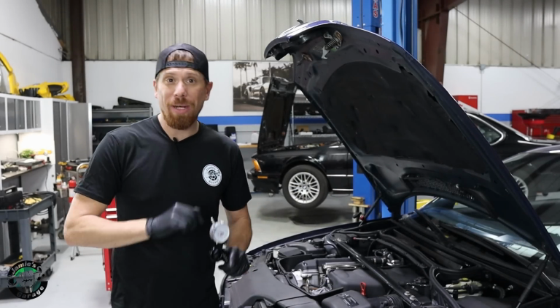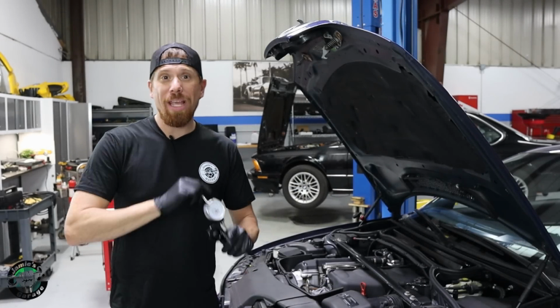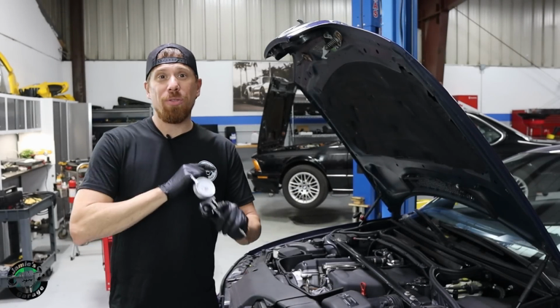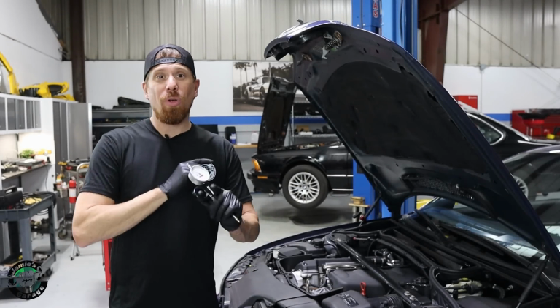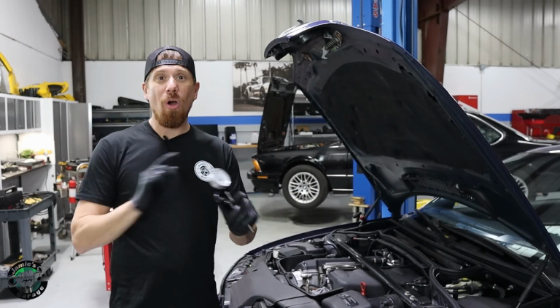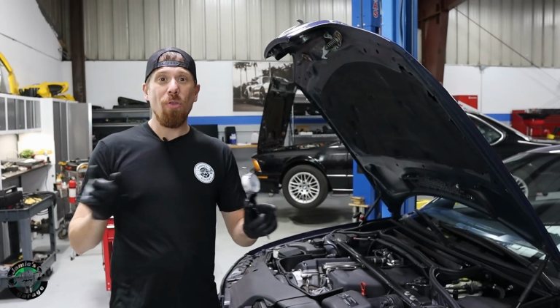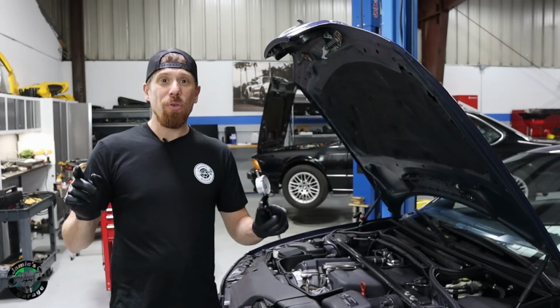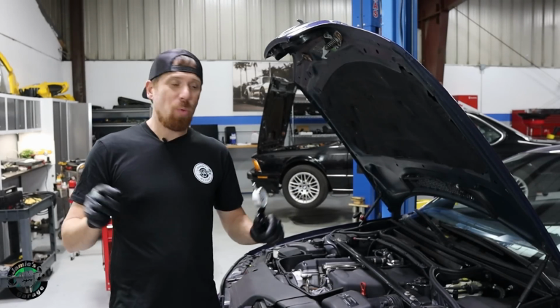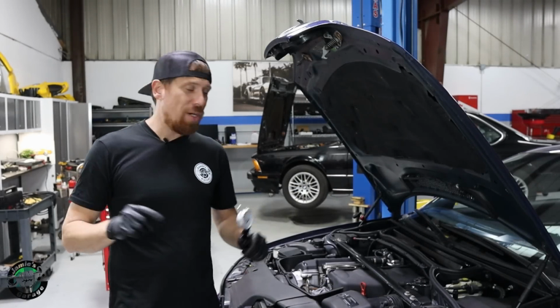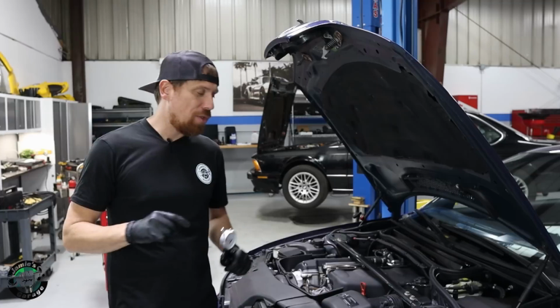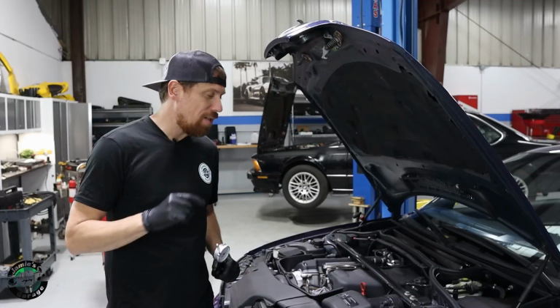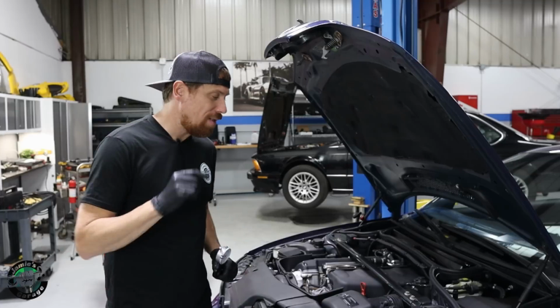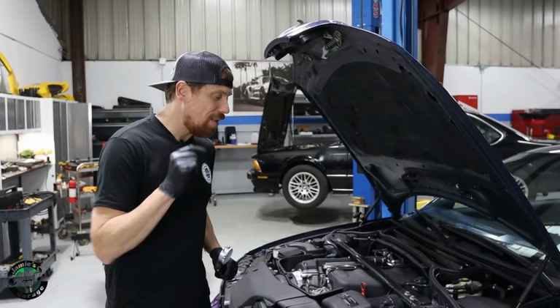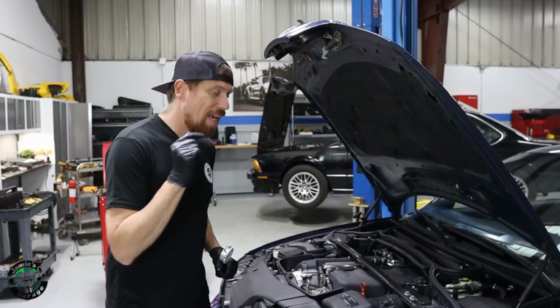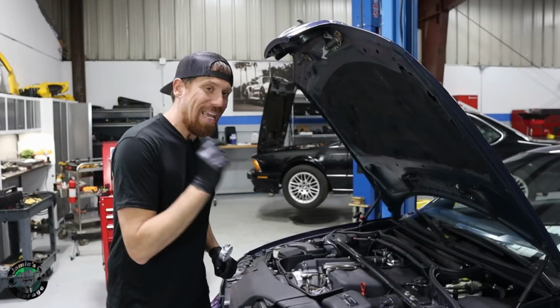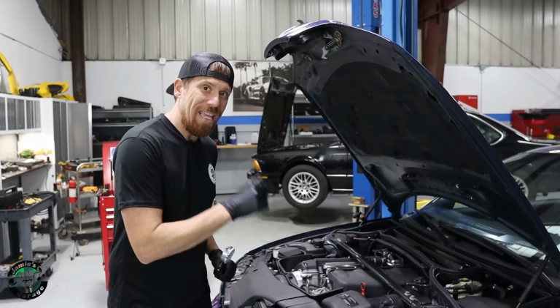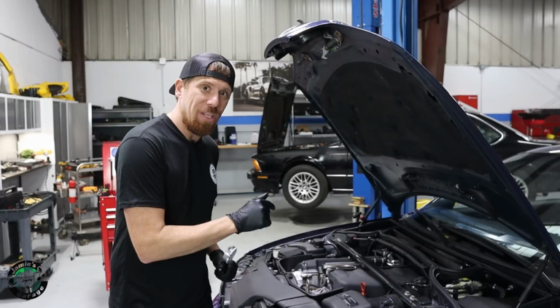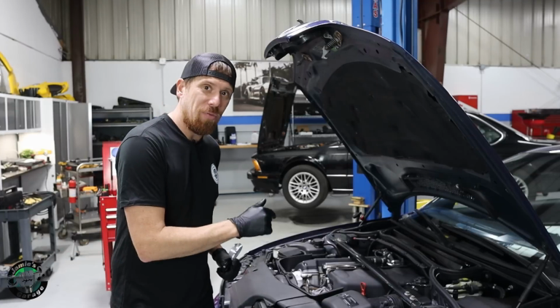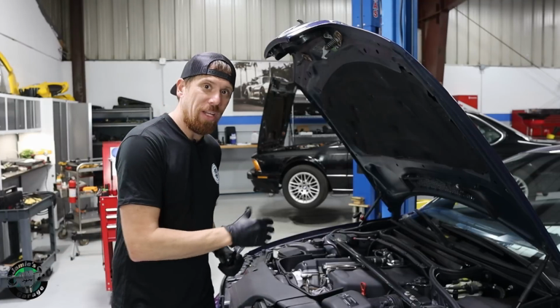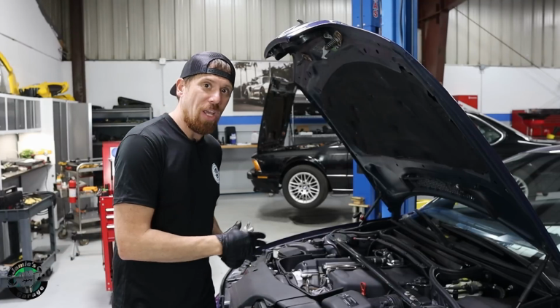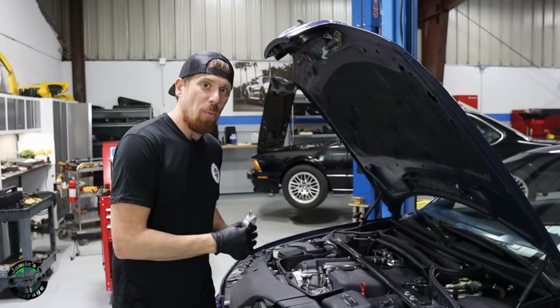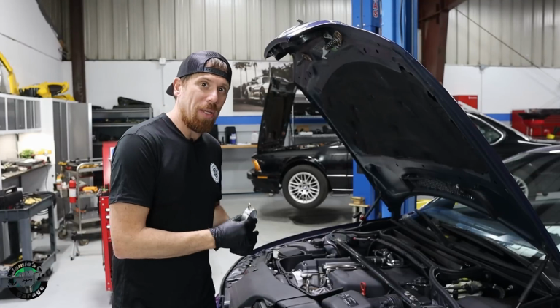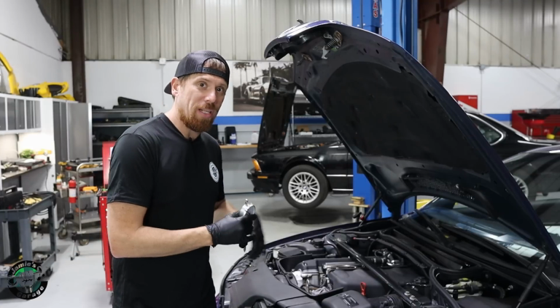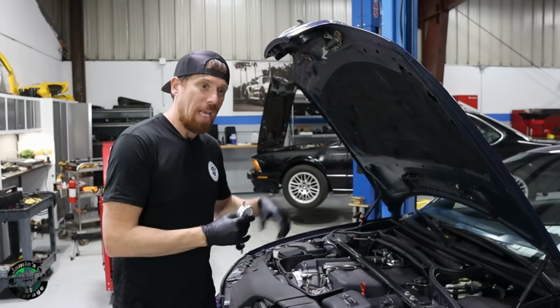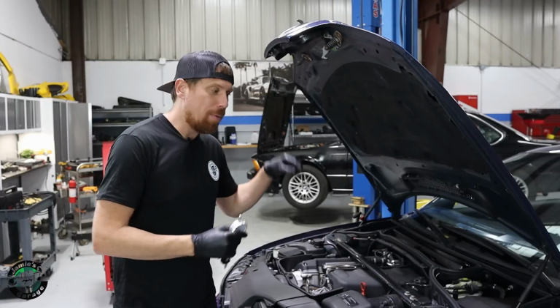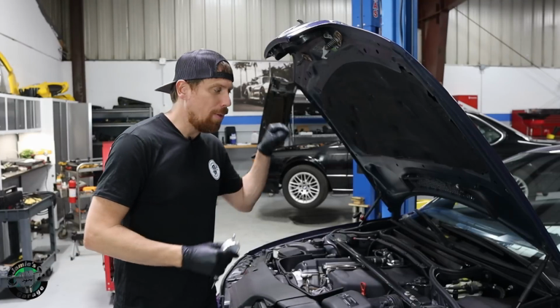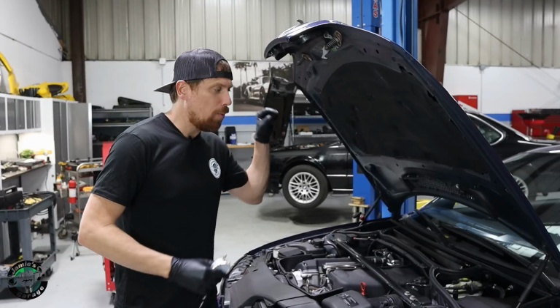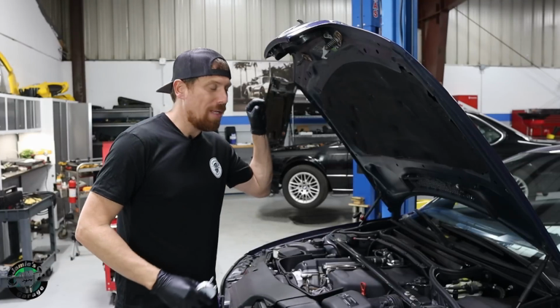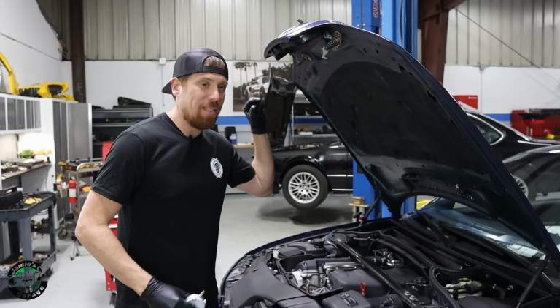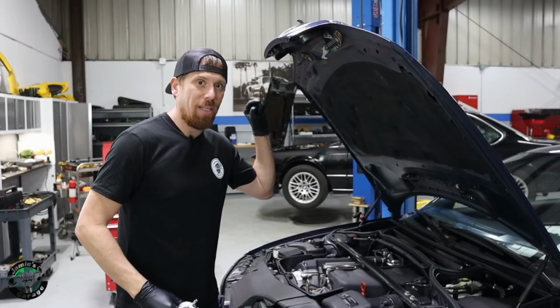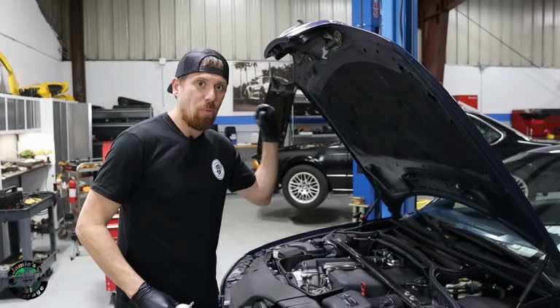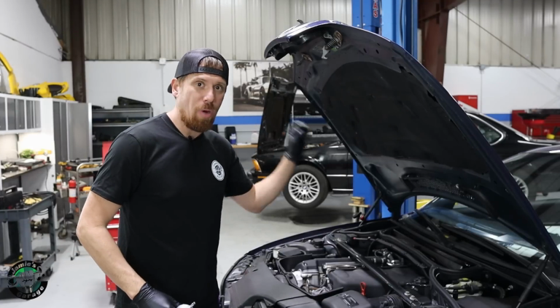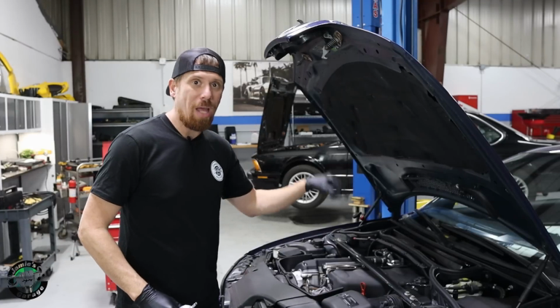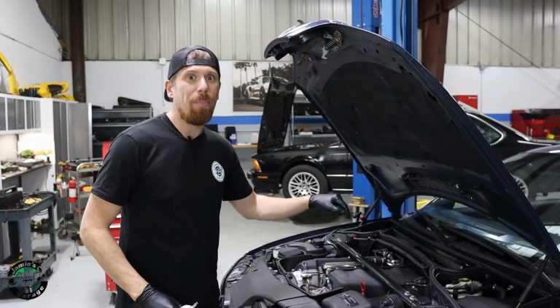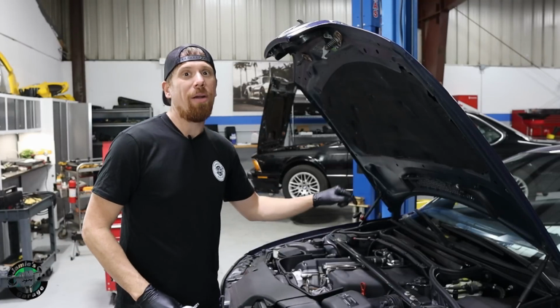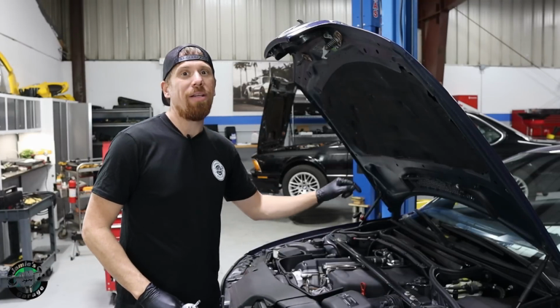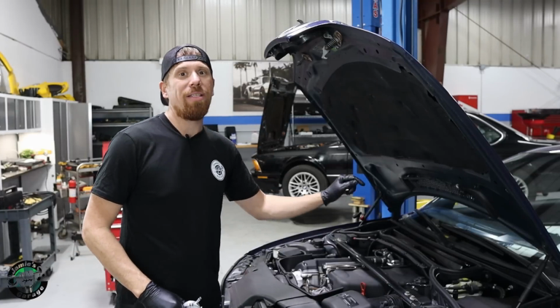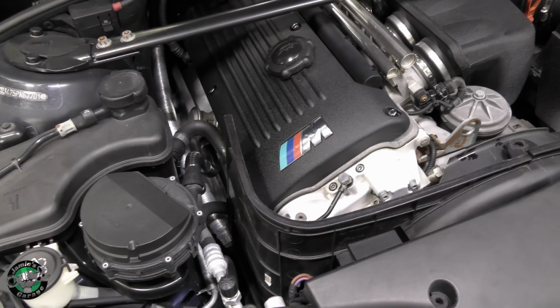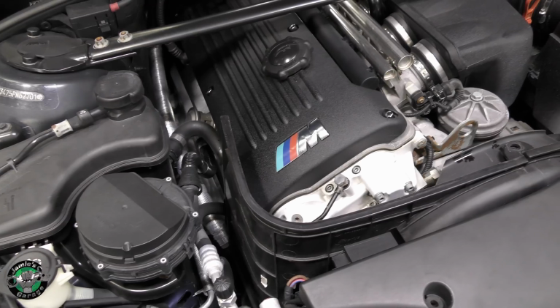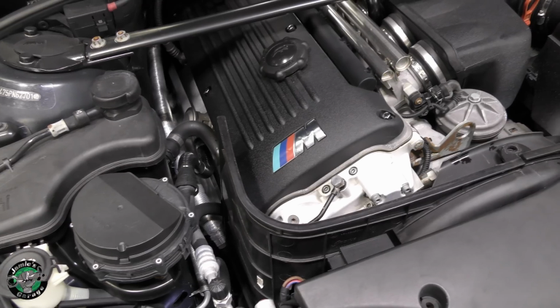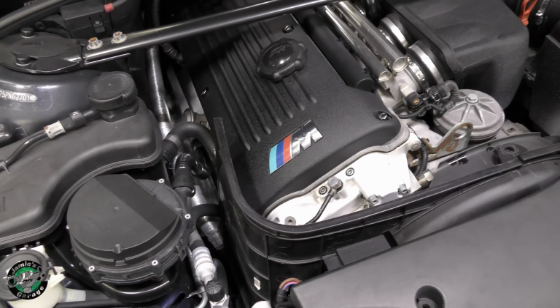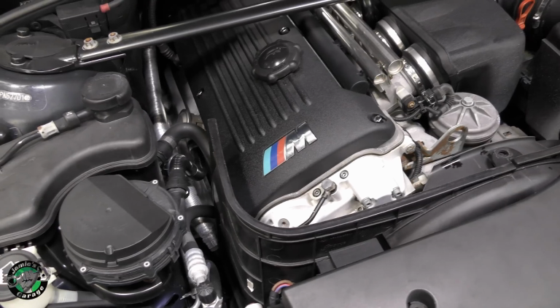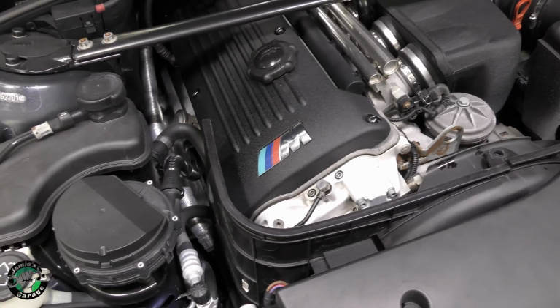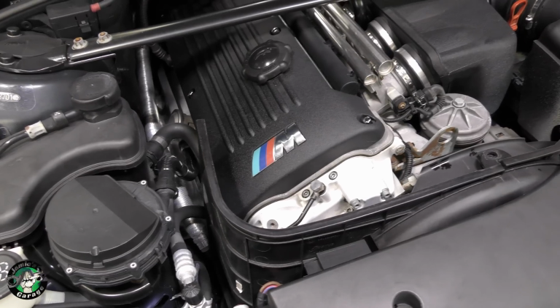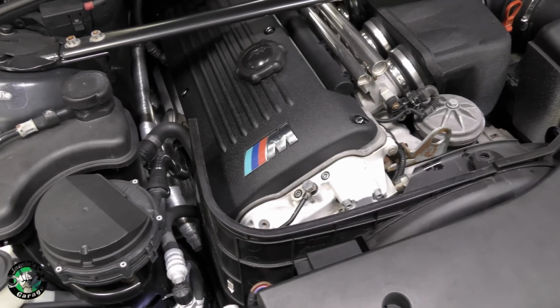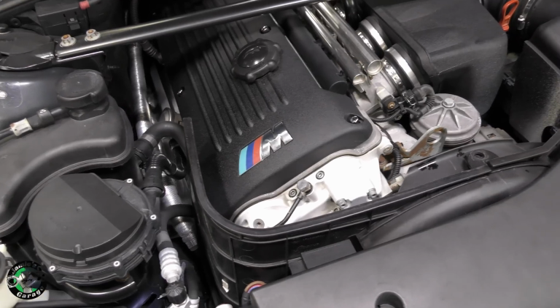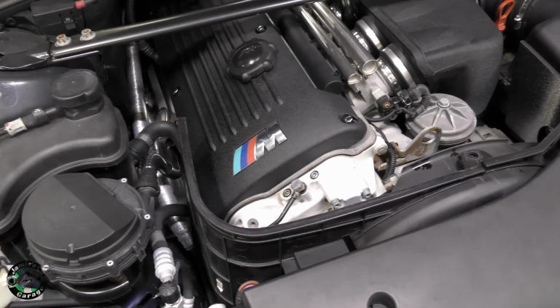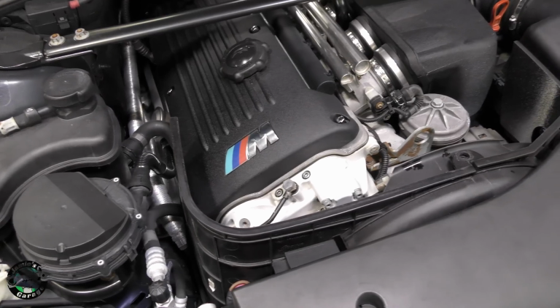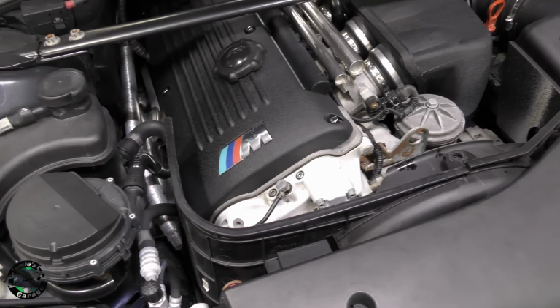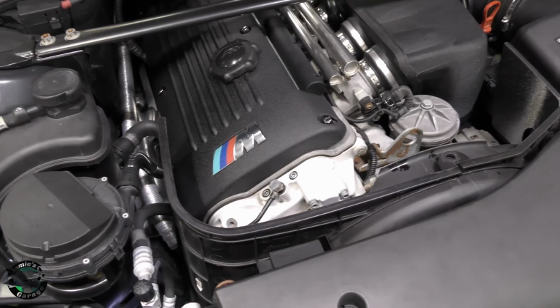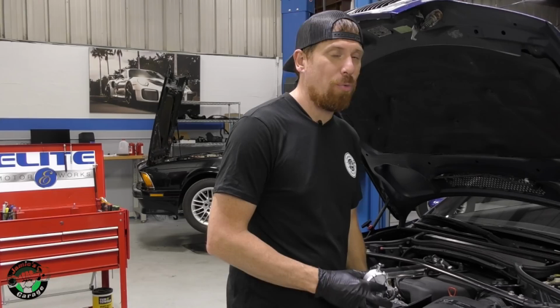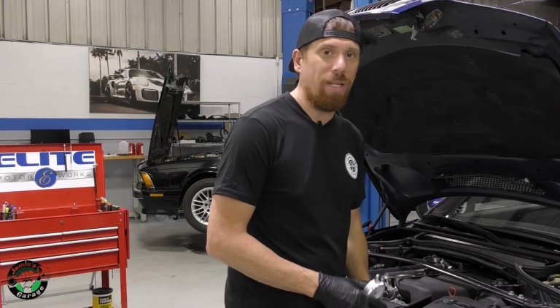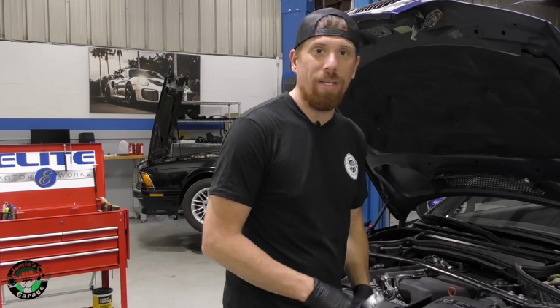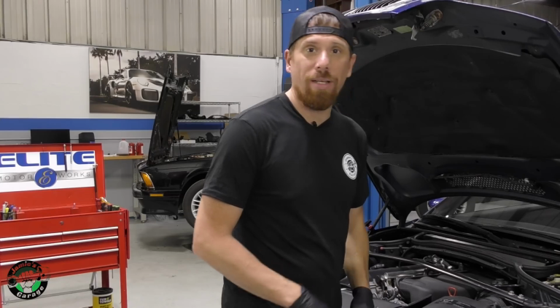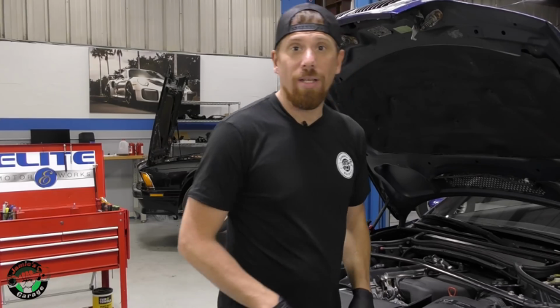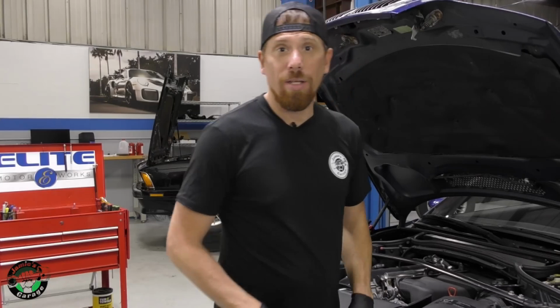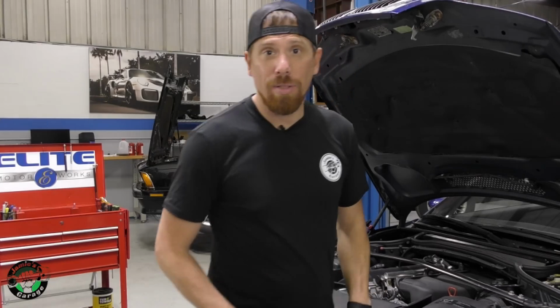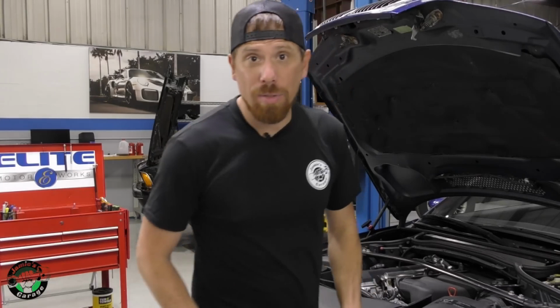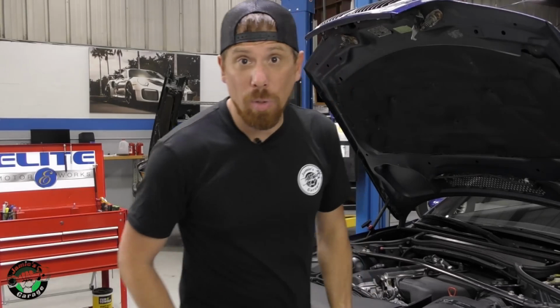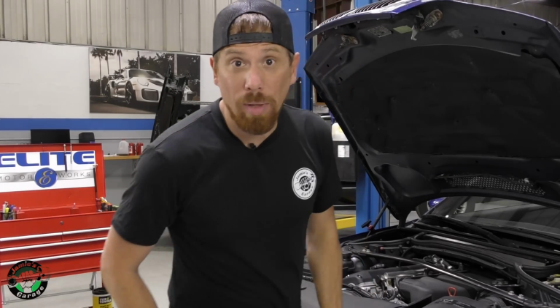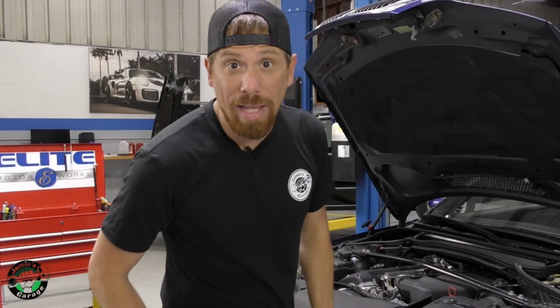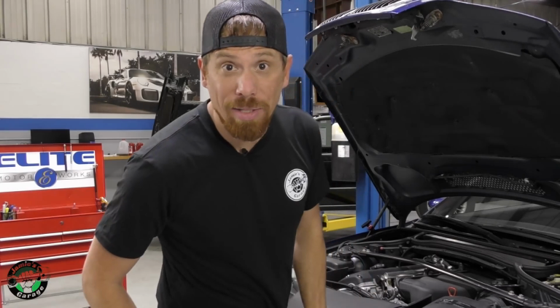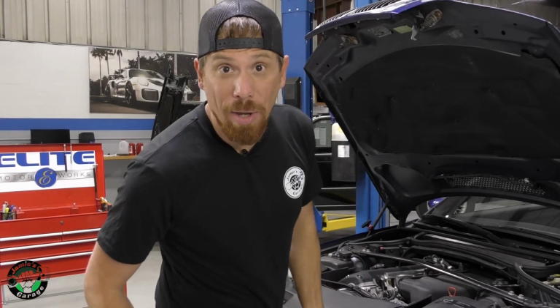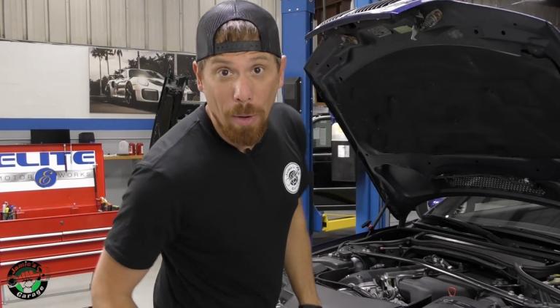I'm going to answer all those questions in this video because I'm going to be replacing the rod bearings in my E46 M3. So let's go.